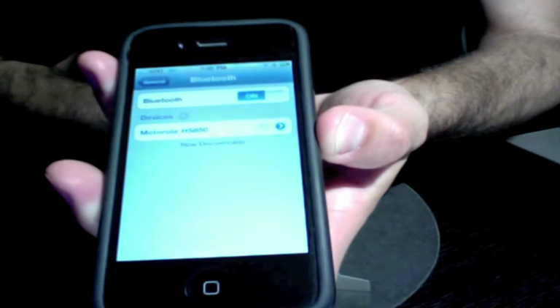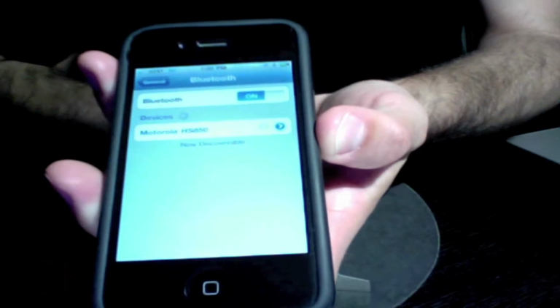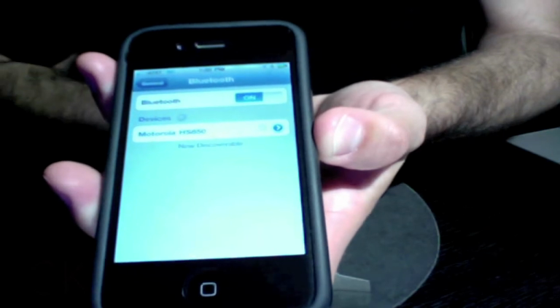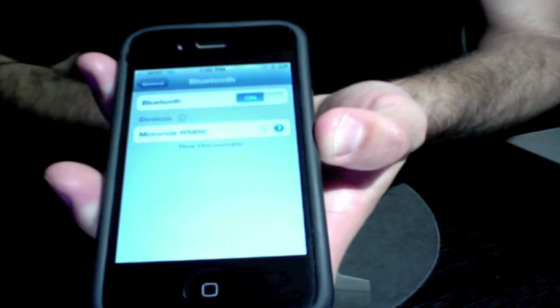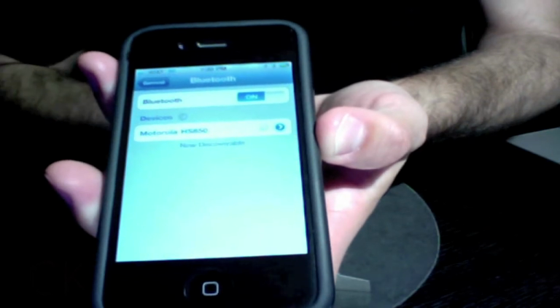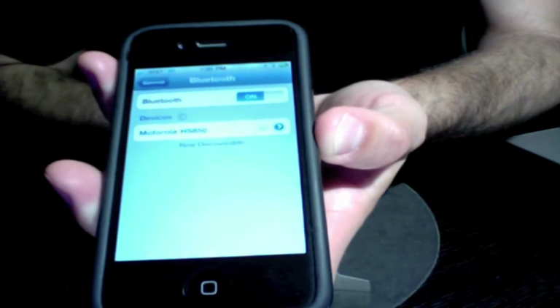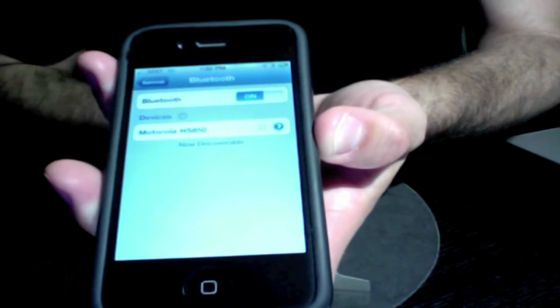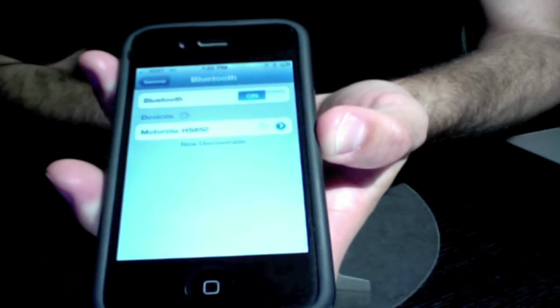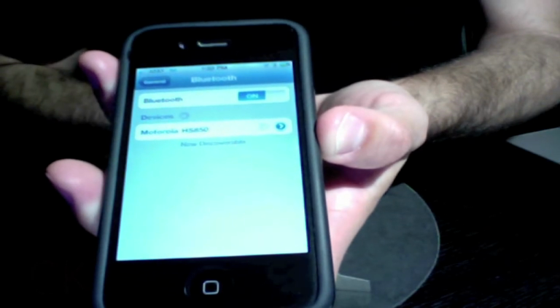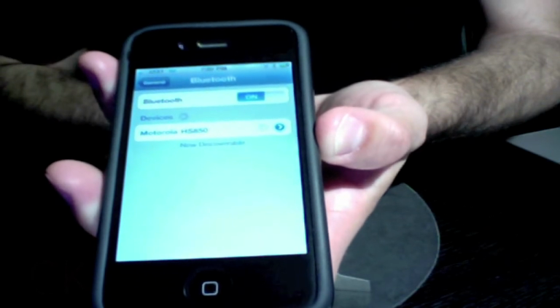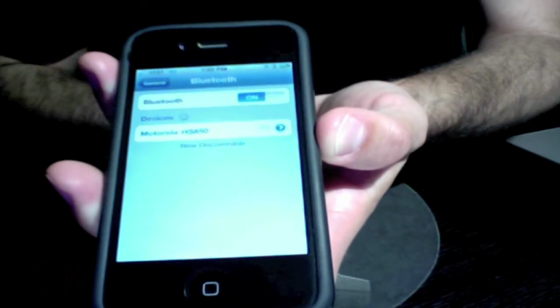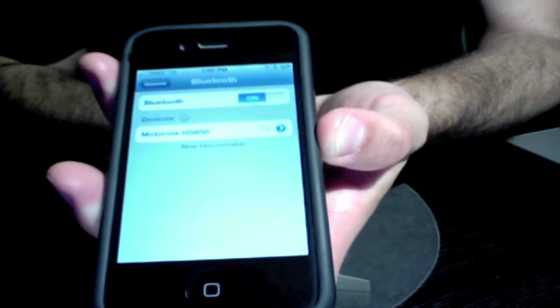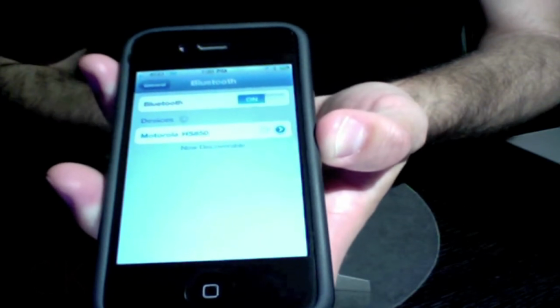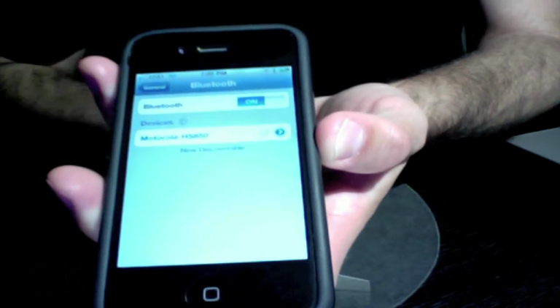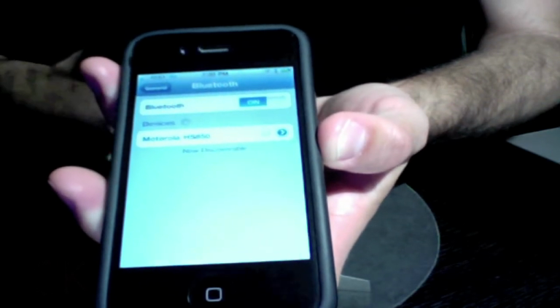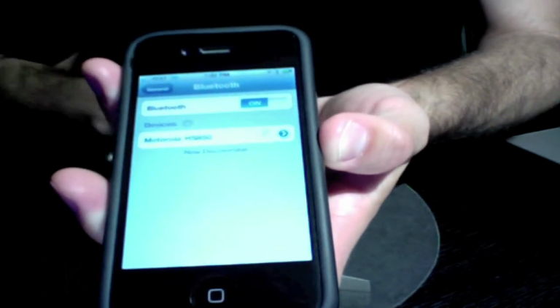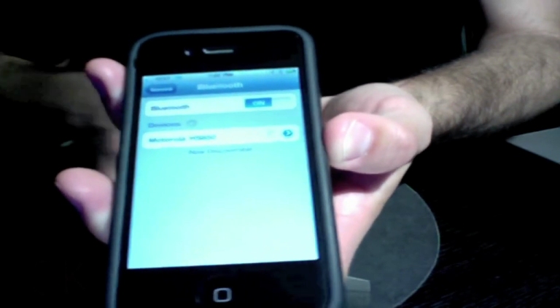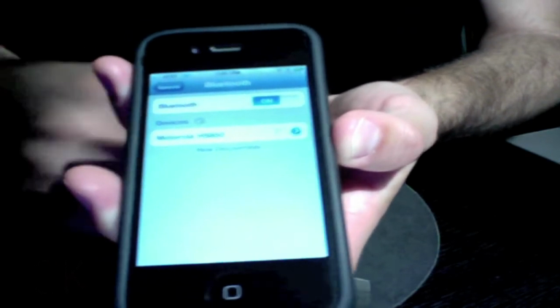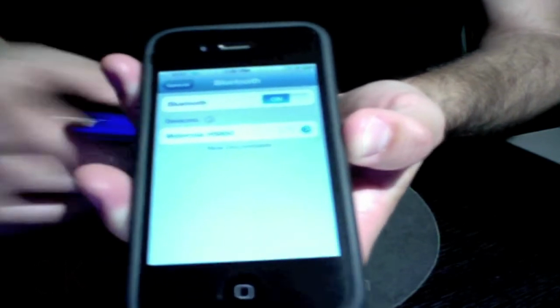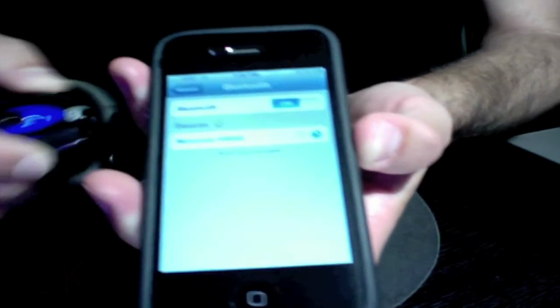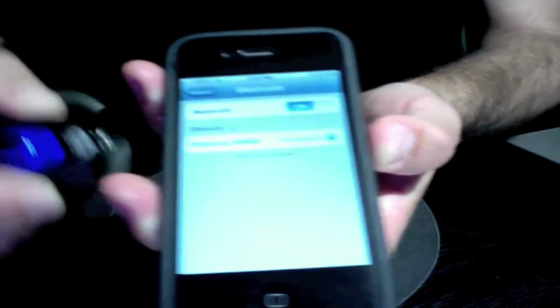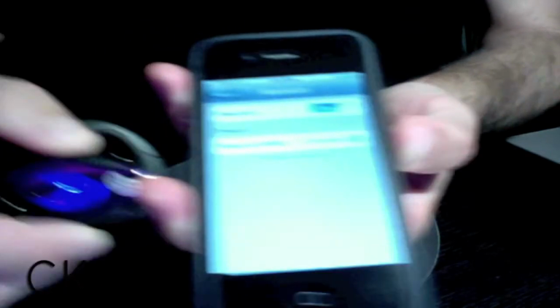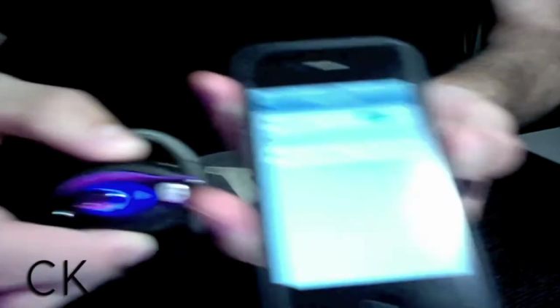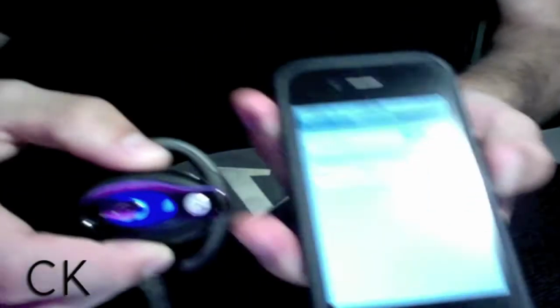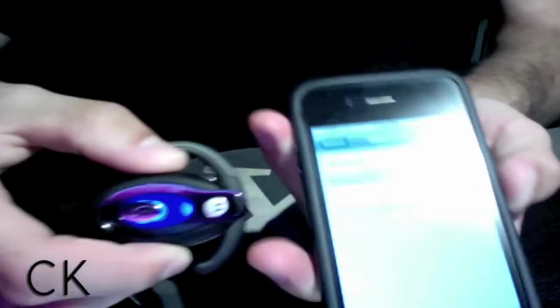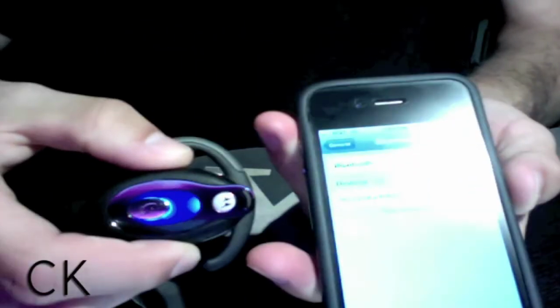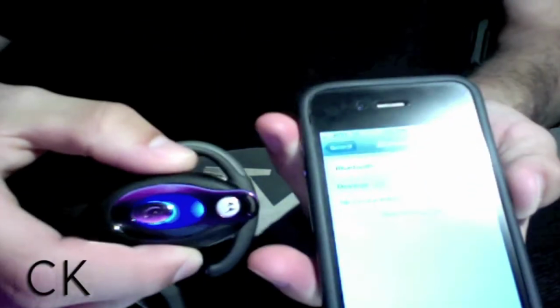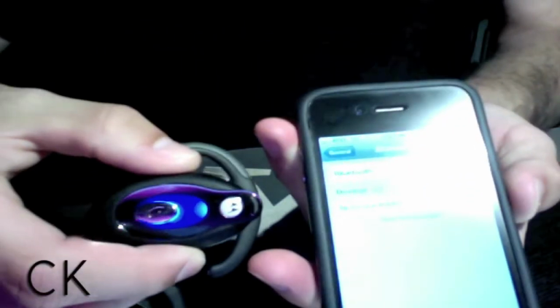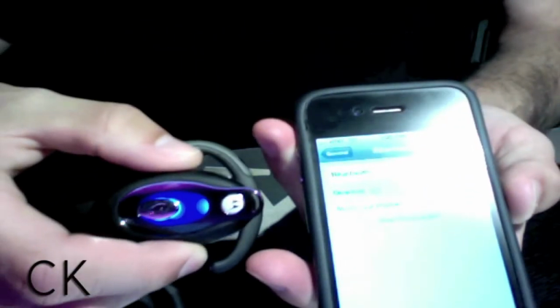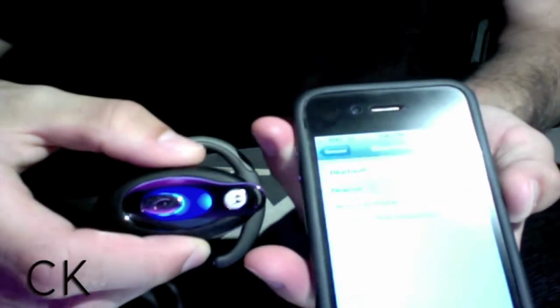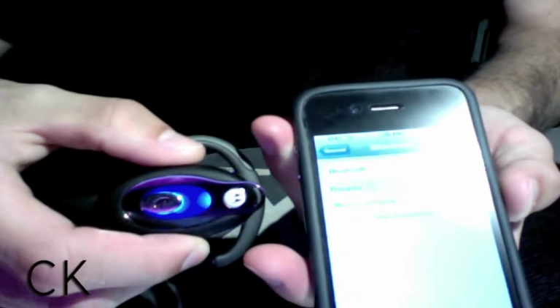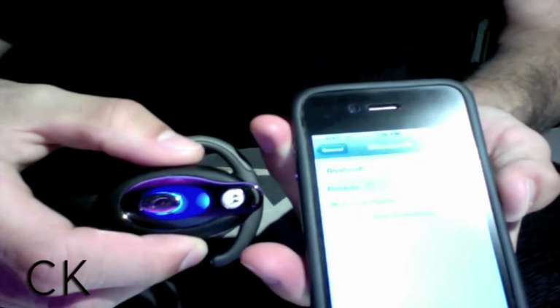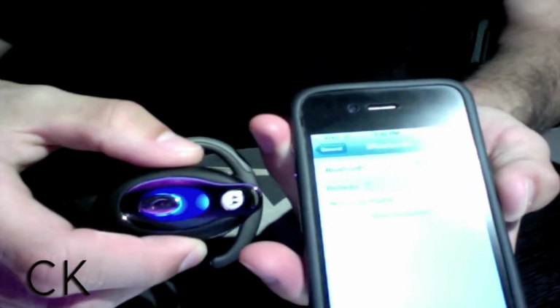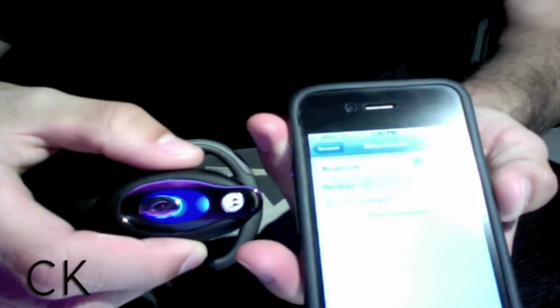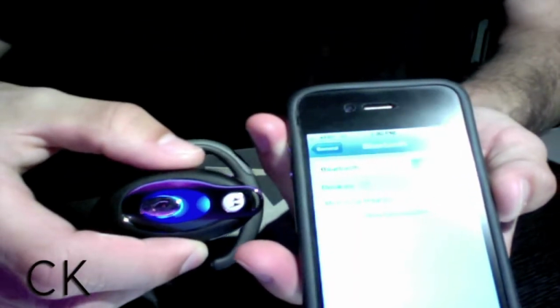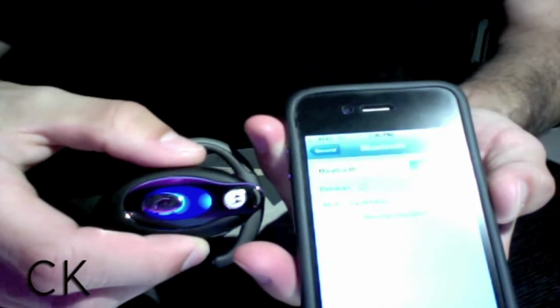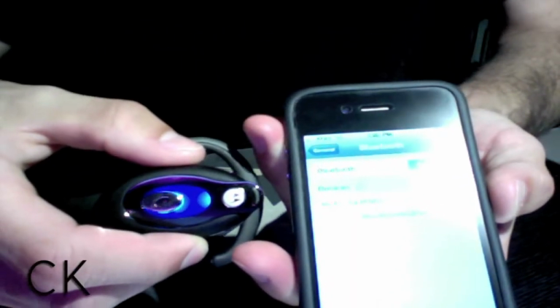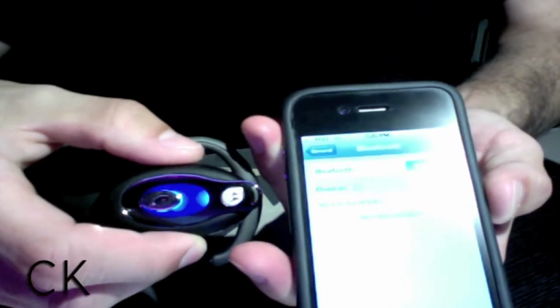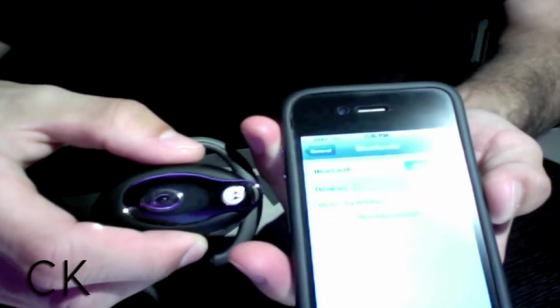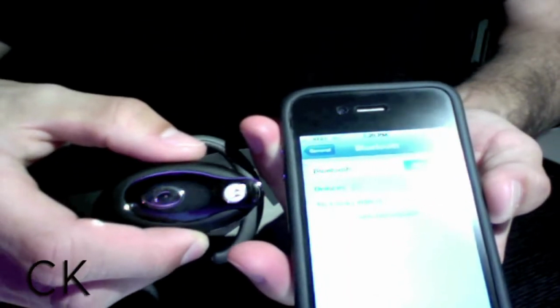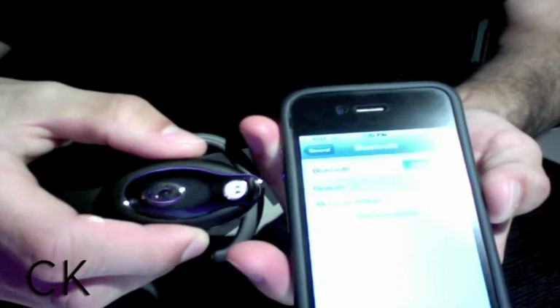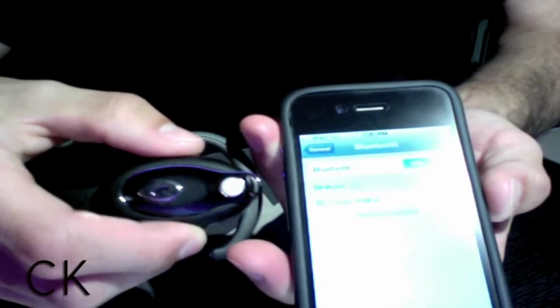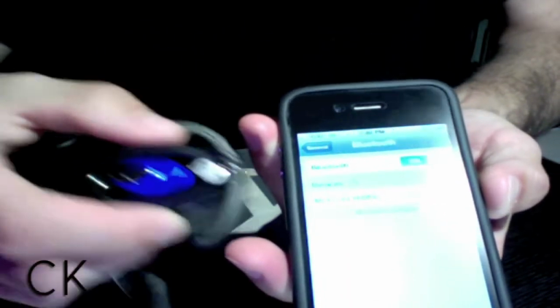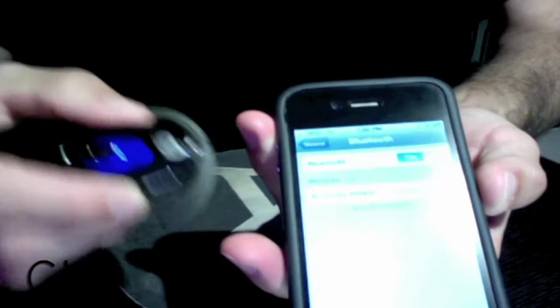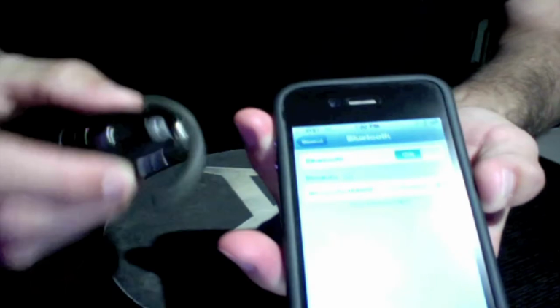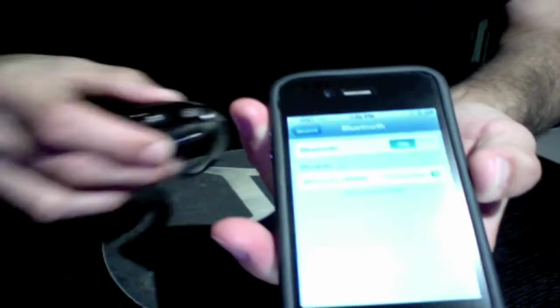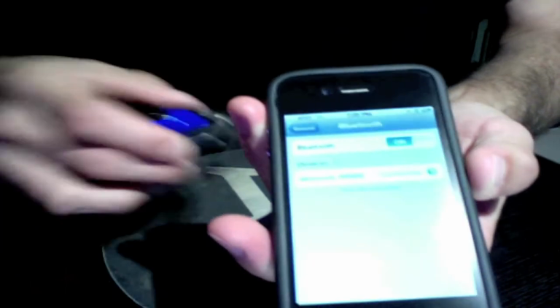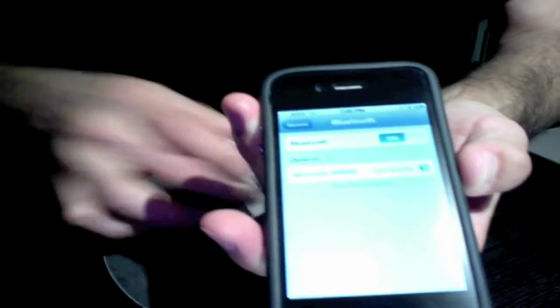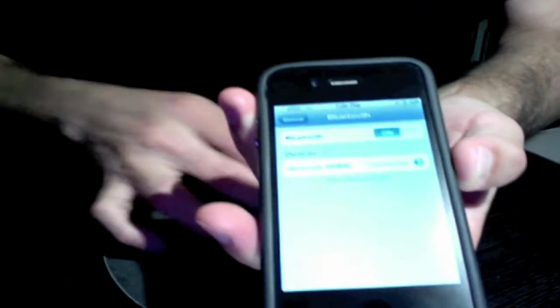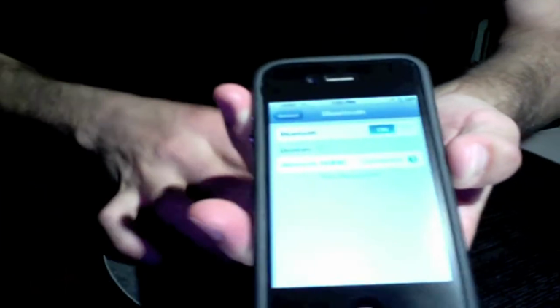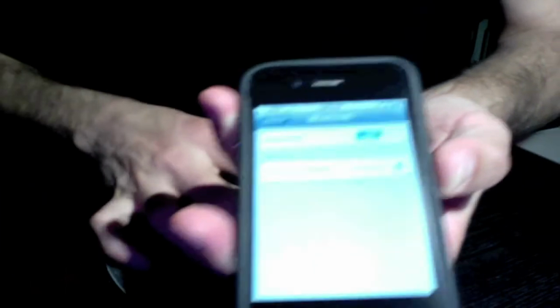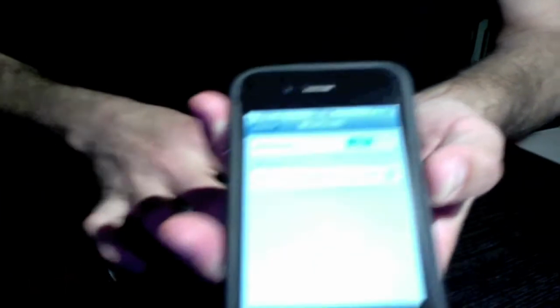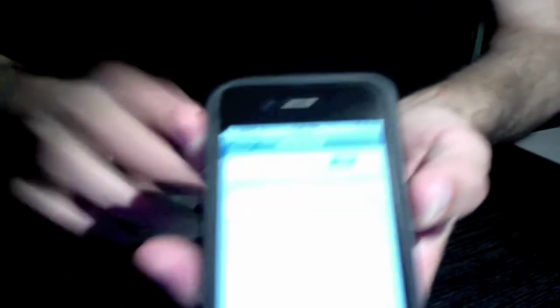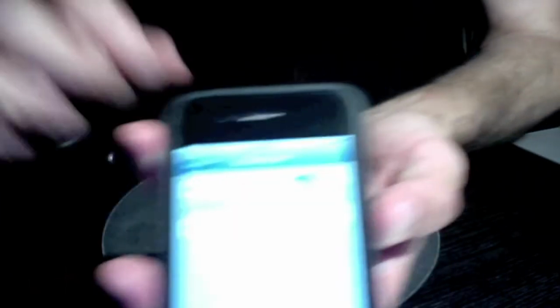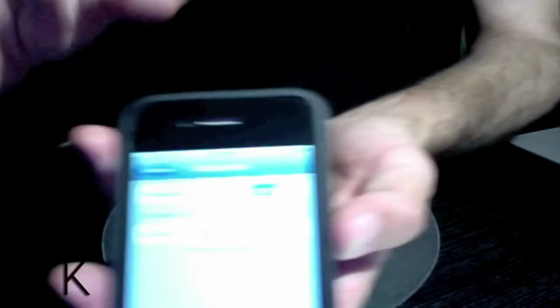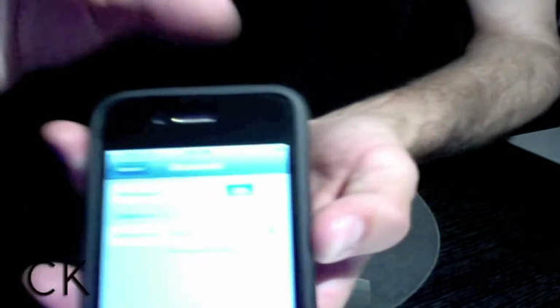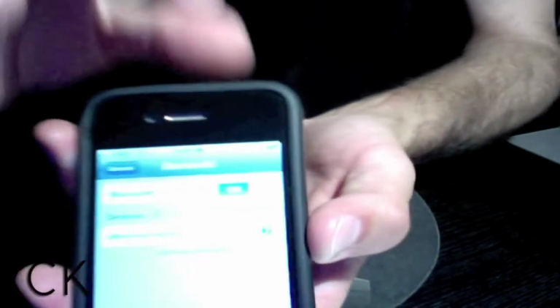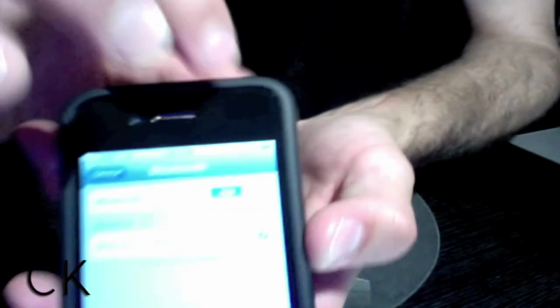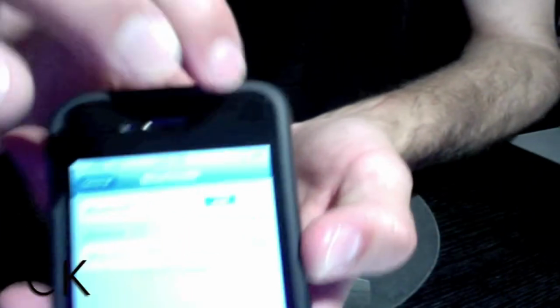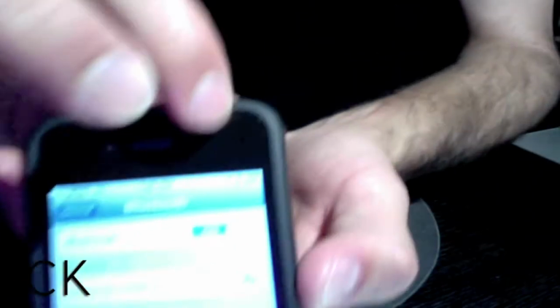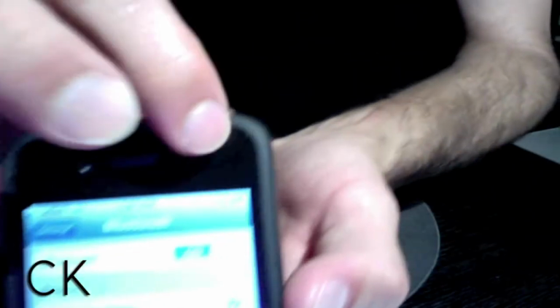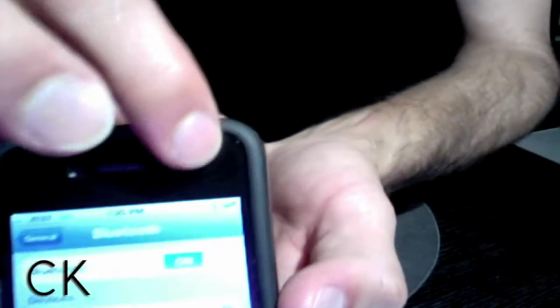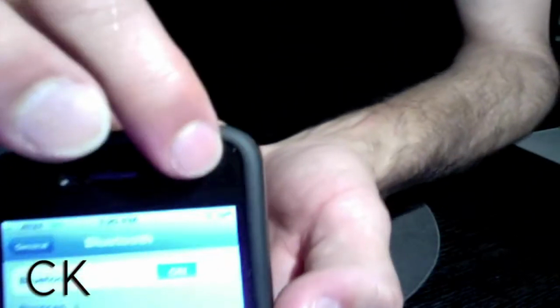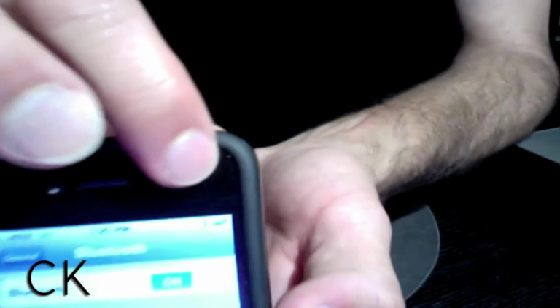Sometimes, when you tap on your device, it will ask you for a pass key. In the case of Motorola, it's typically four zeros.